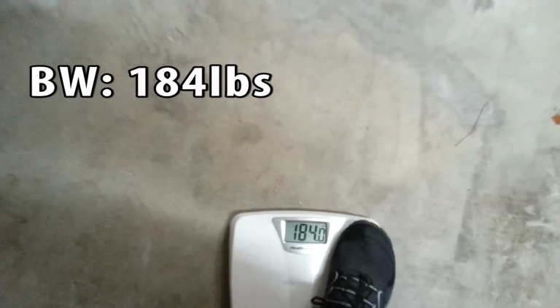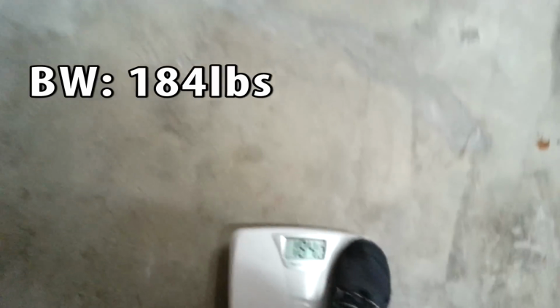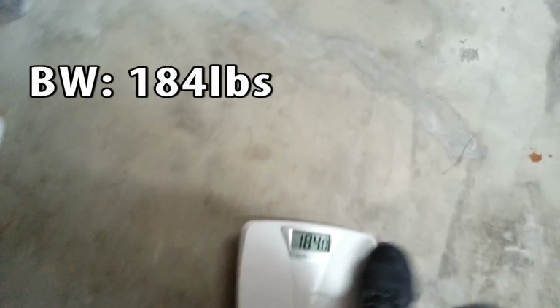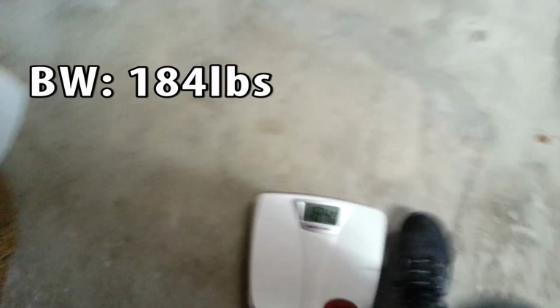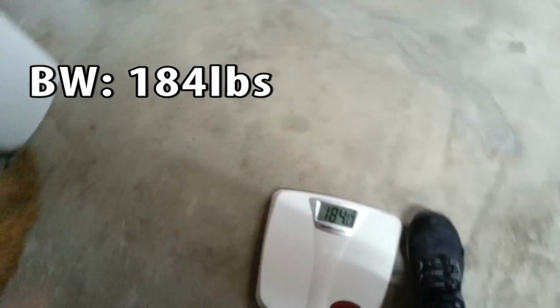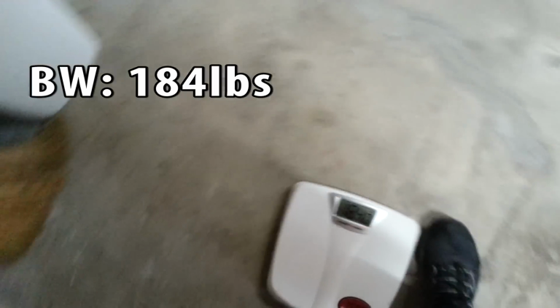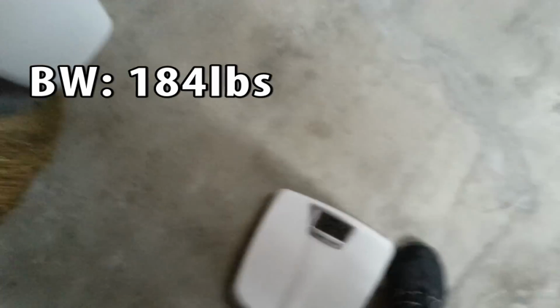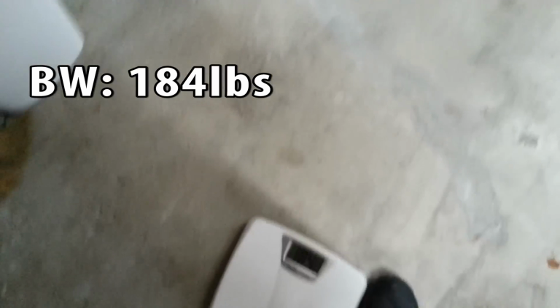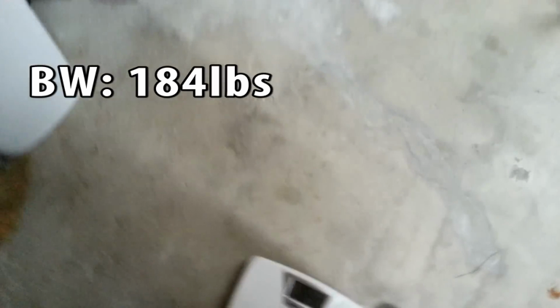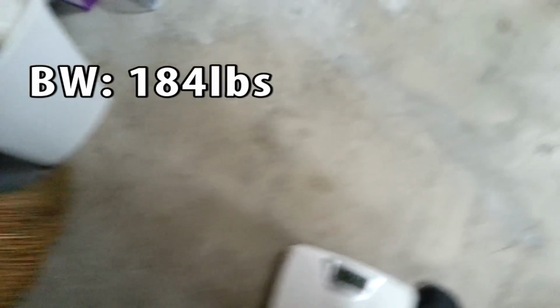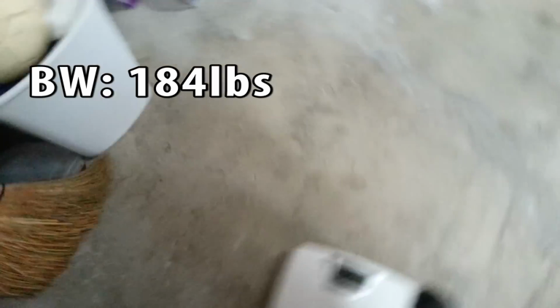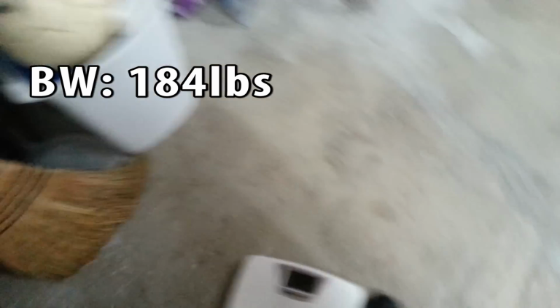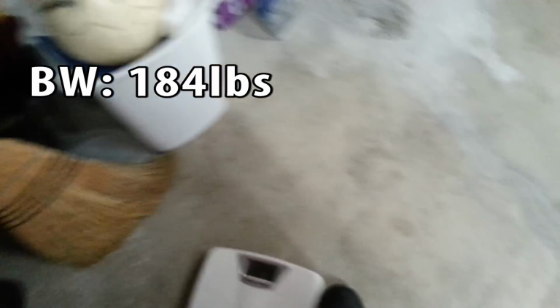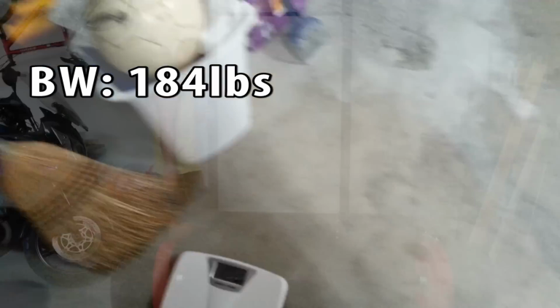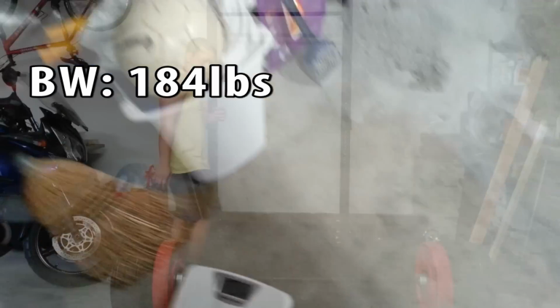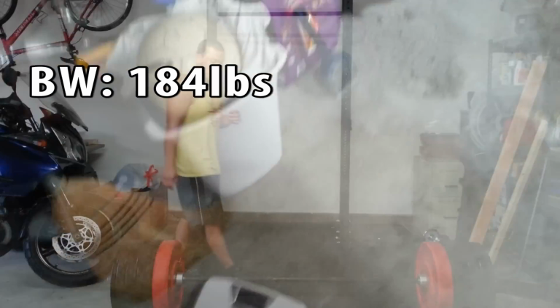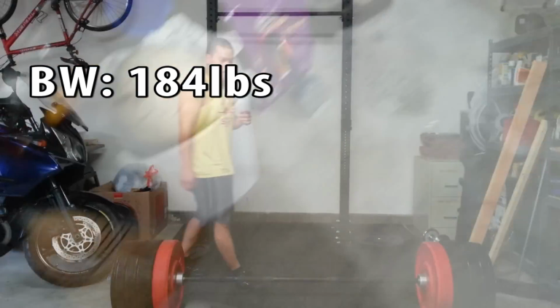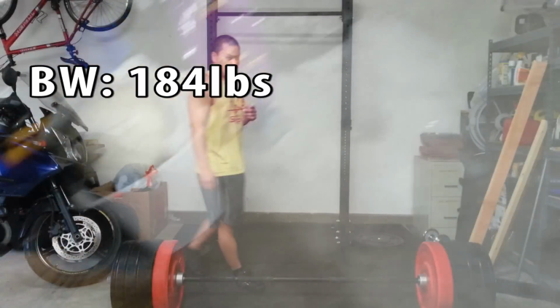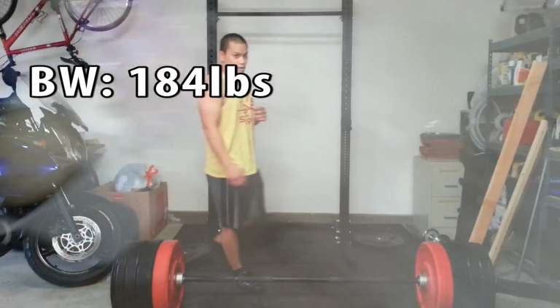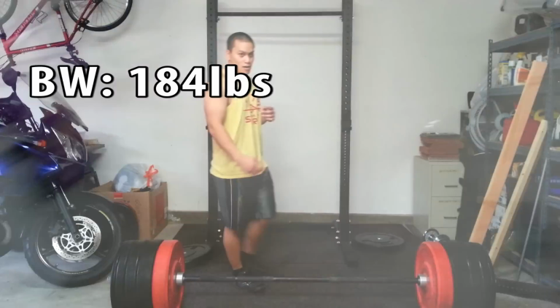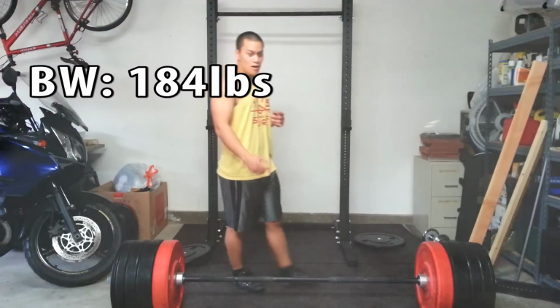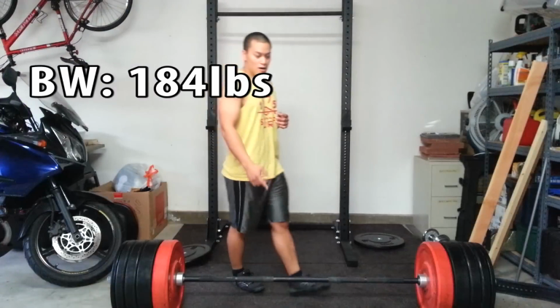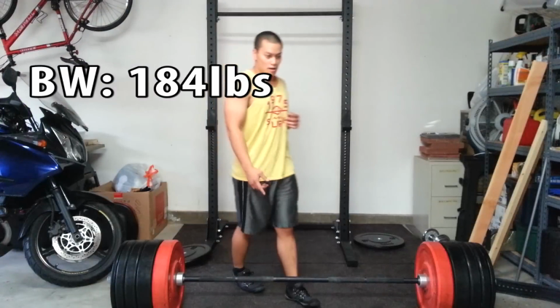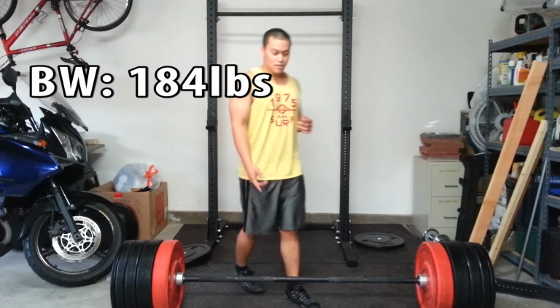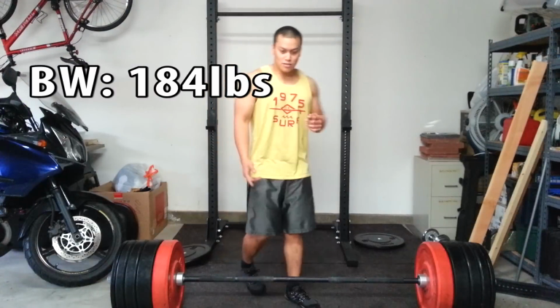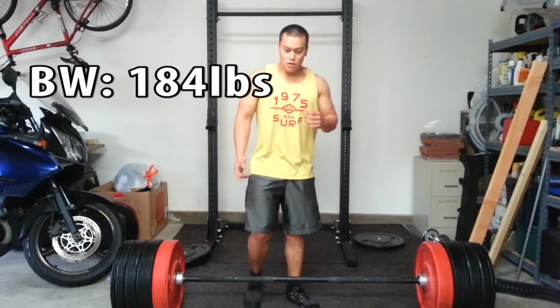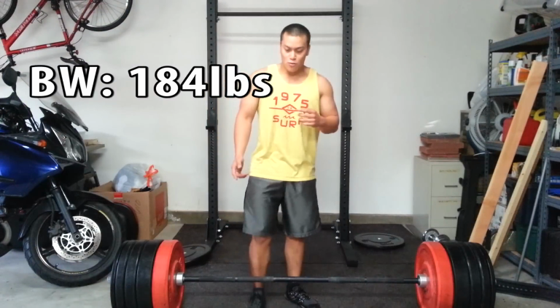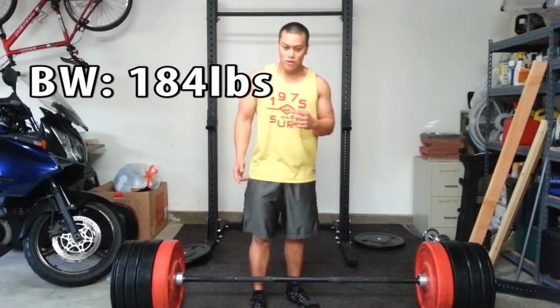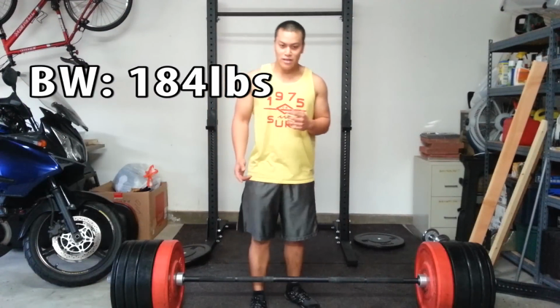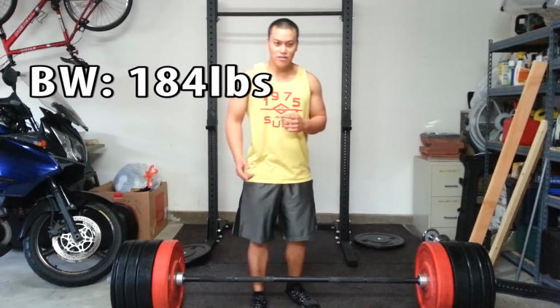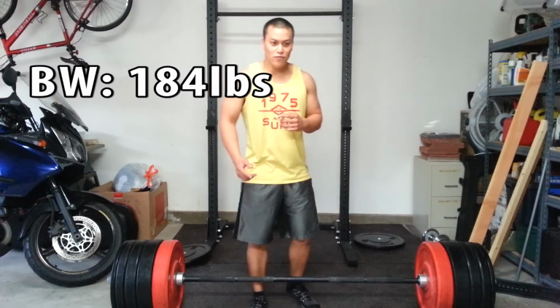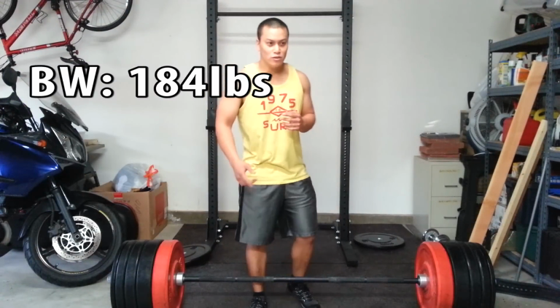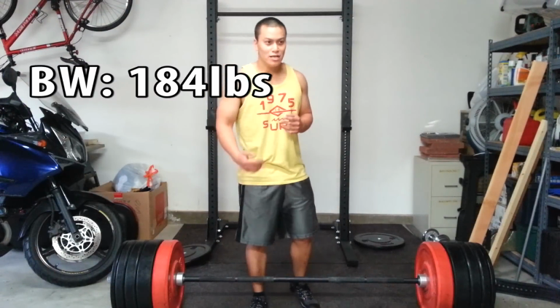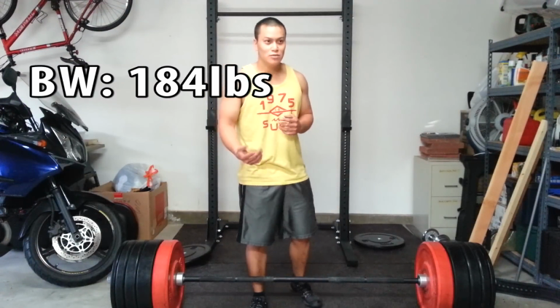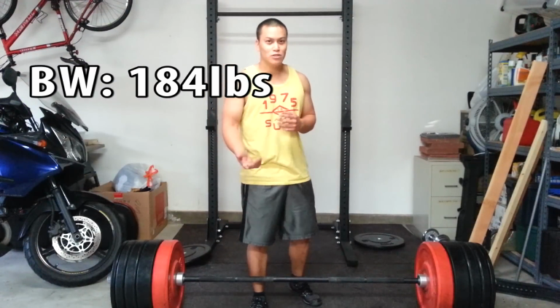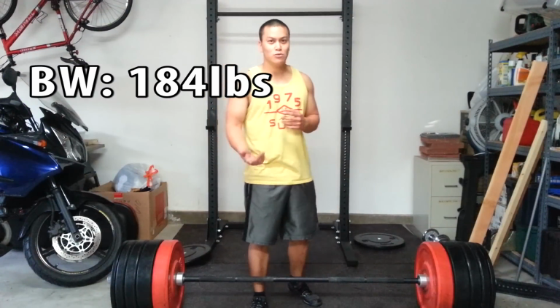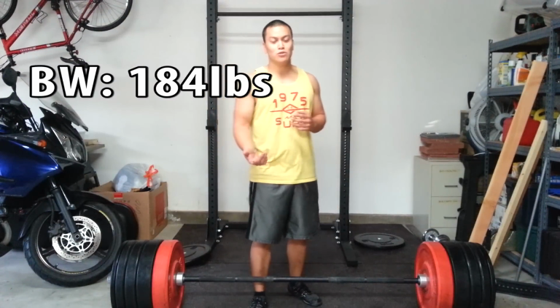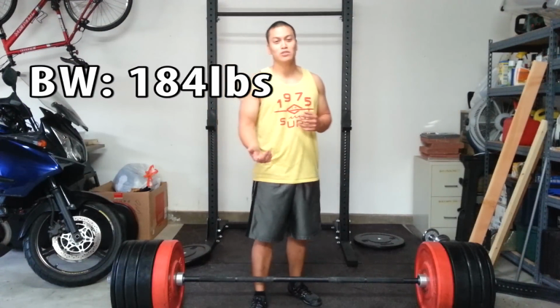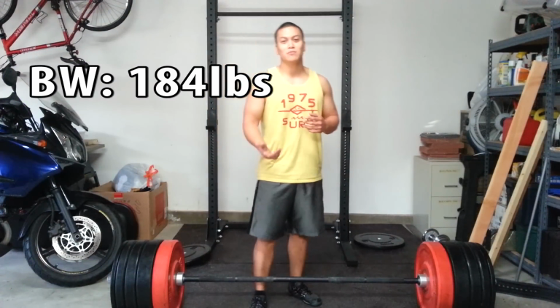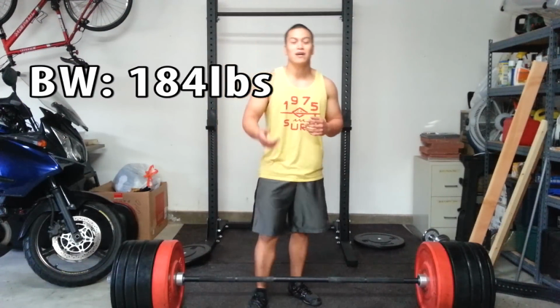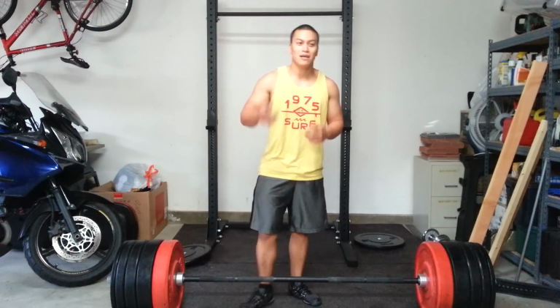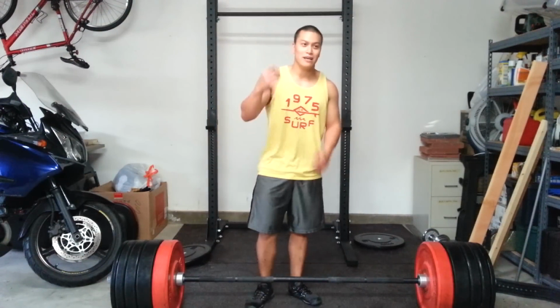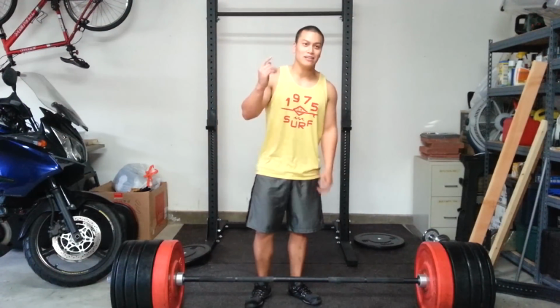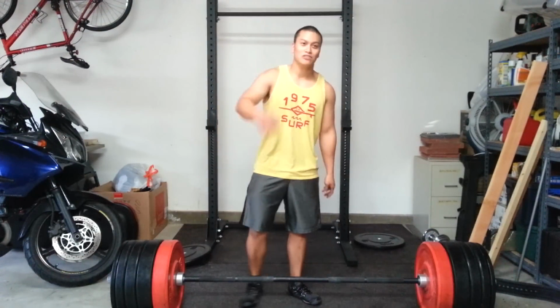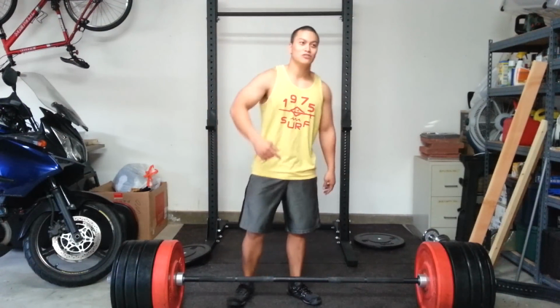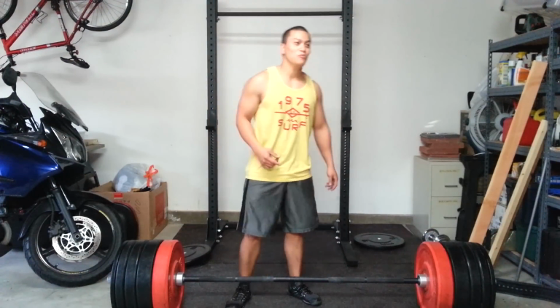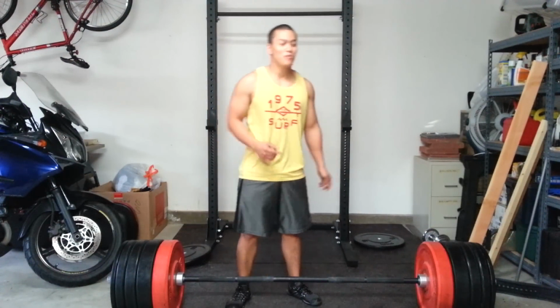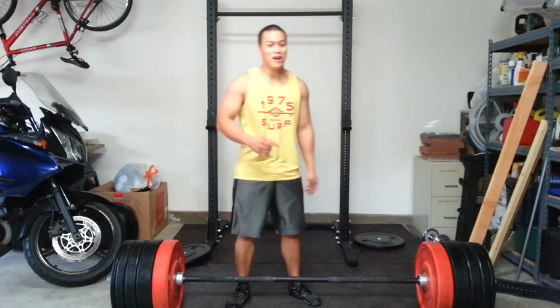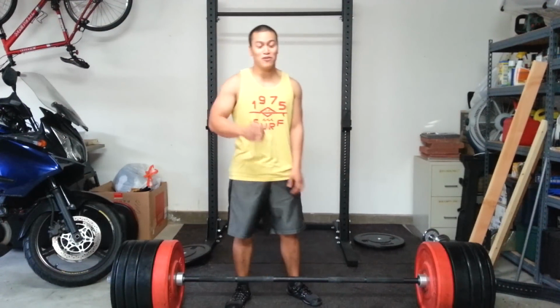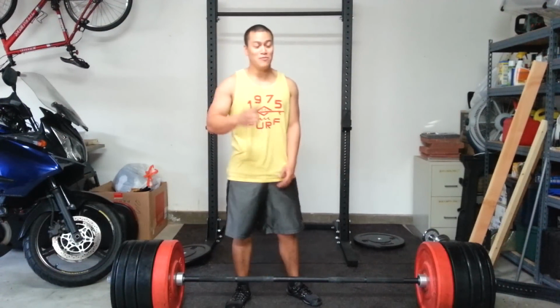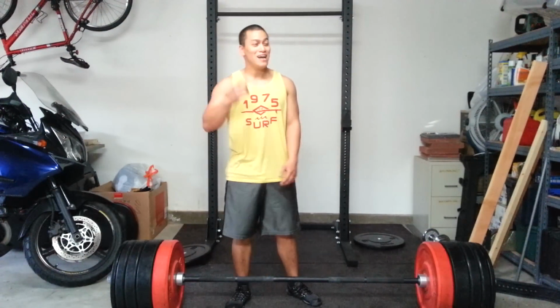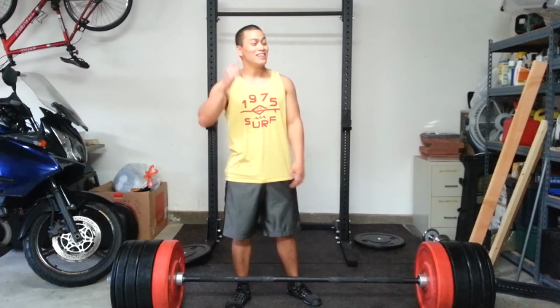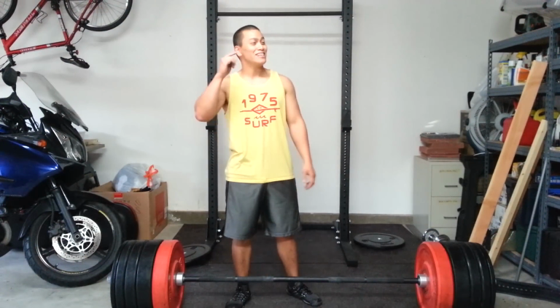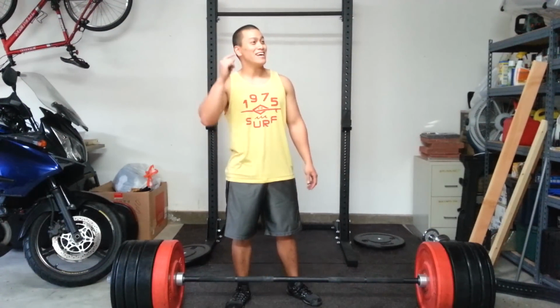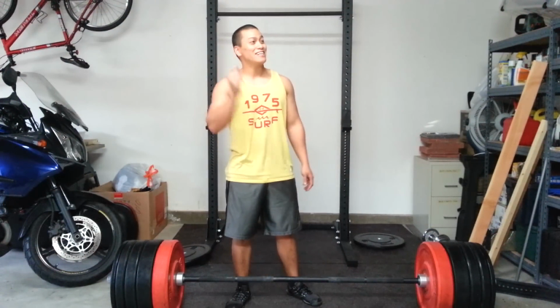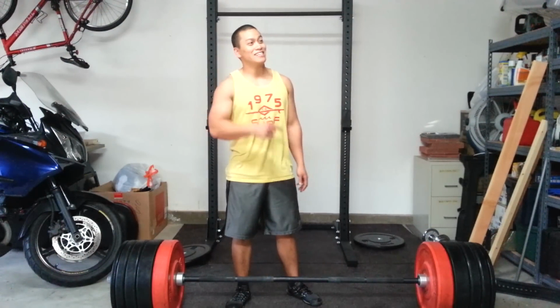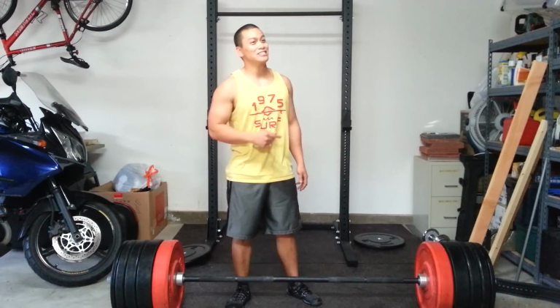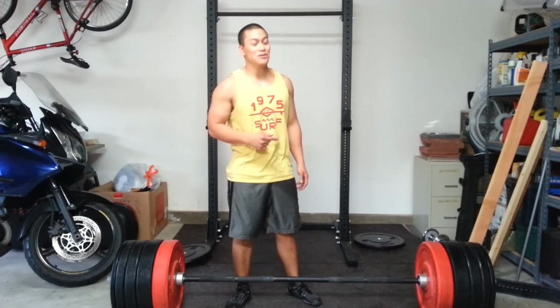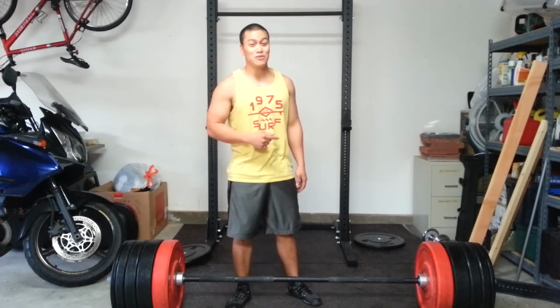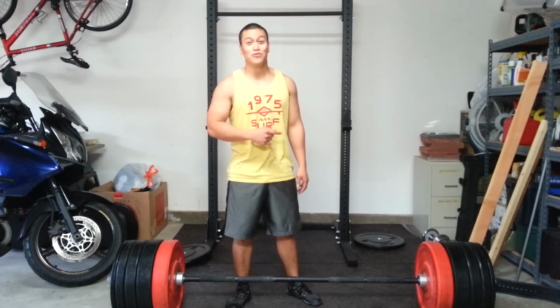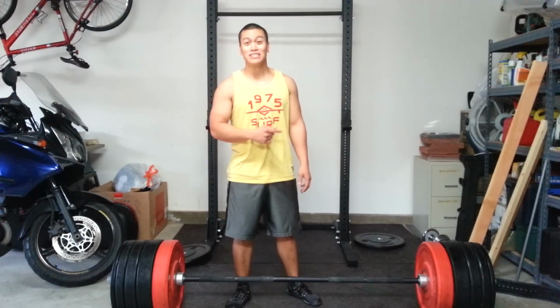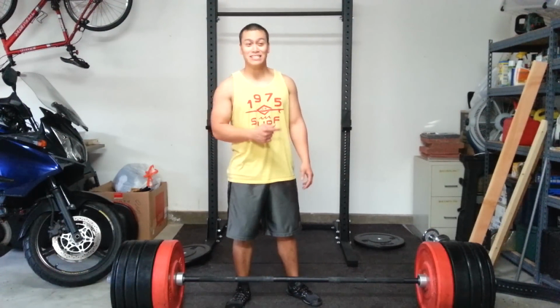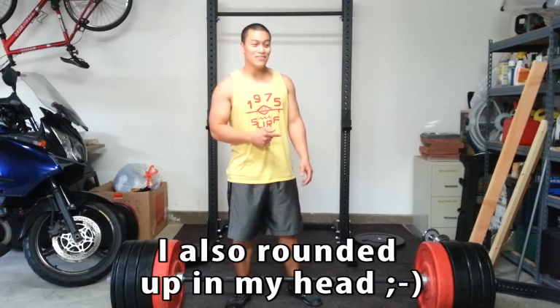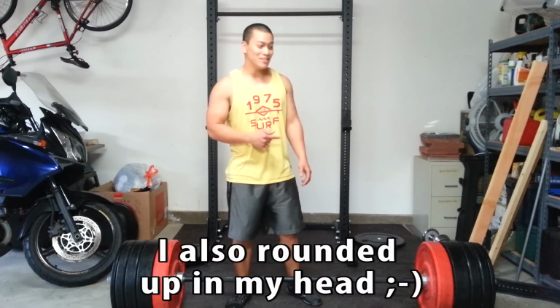184. So 184 times 2, using my Asian Superpower of Math, that is going to be 370.